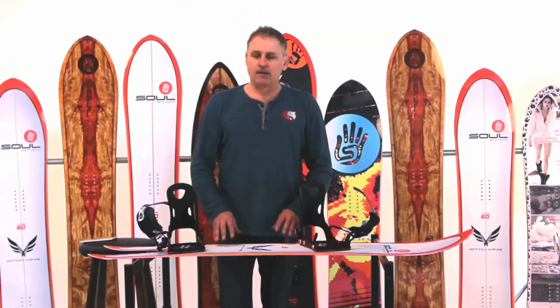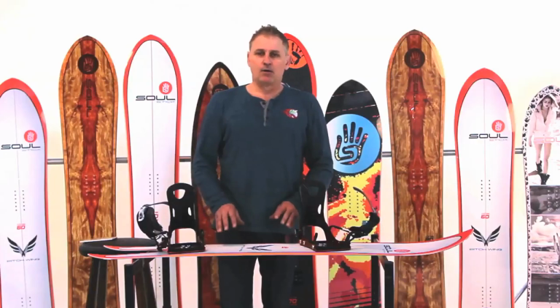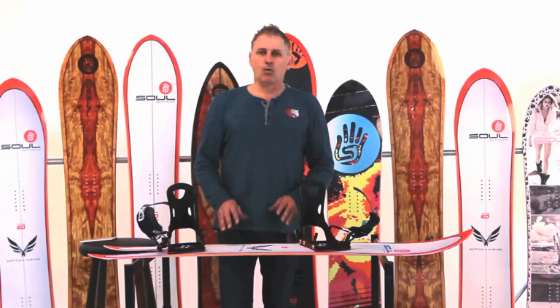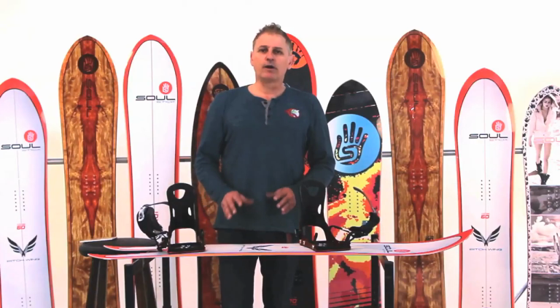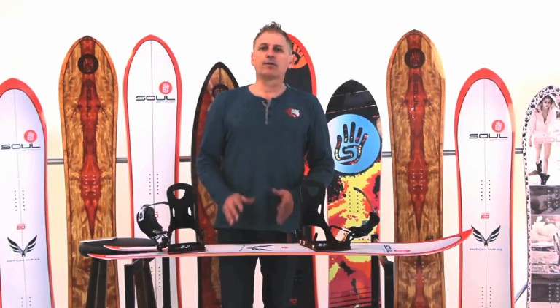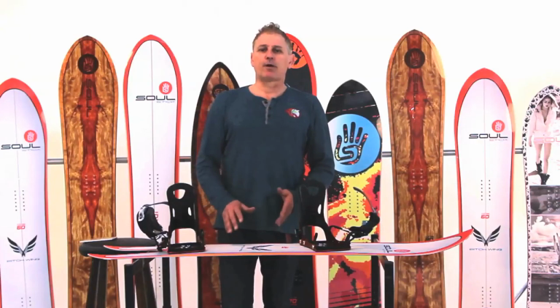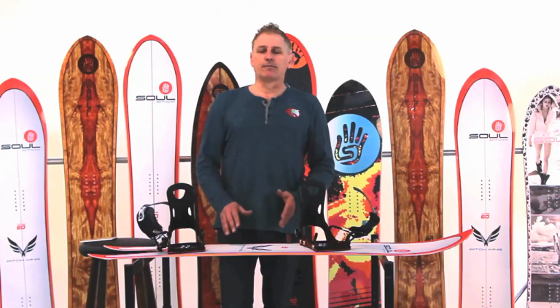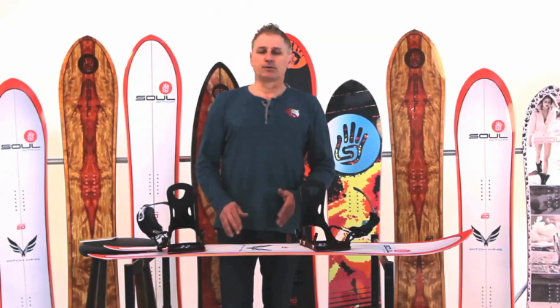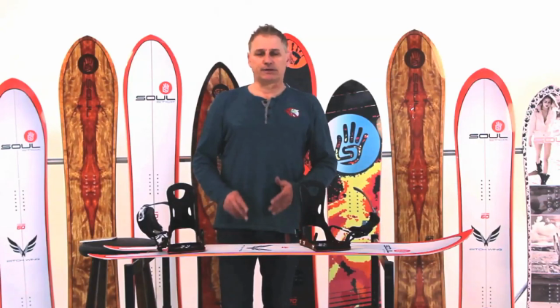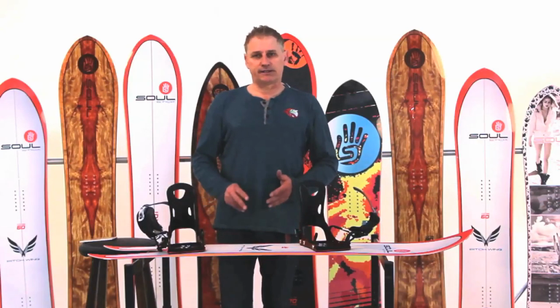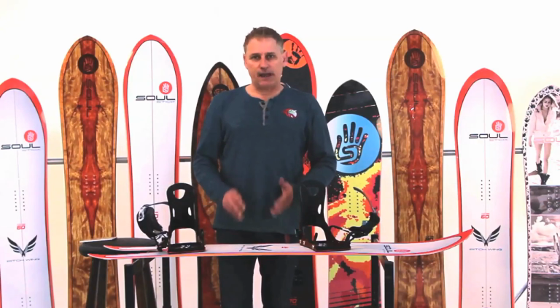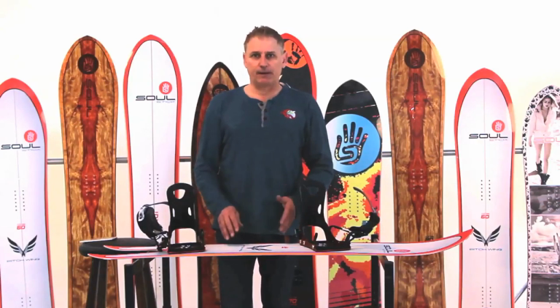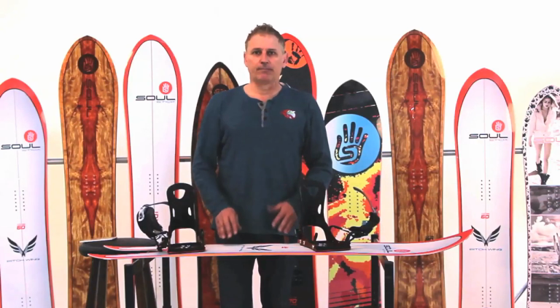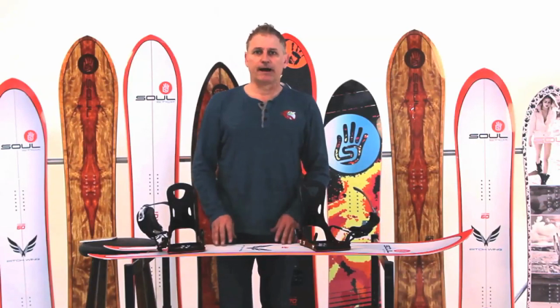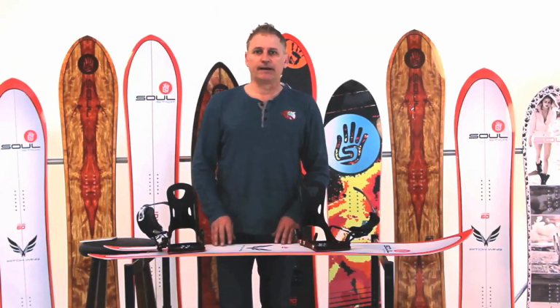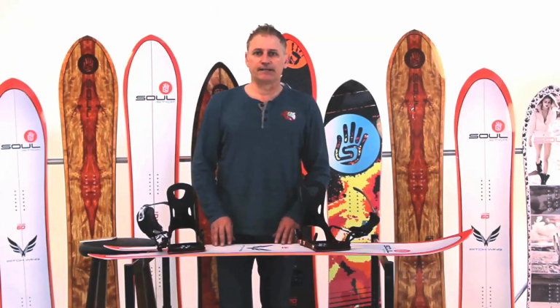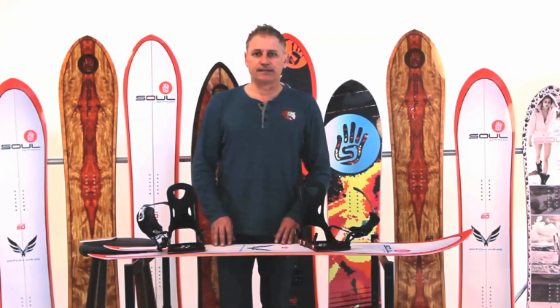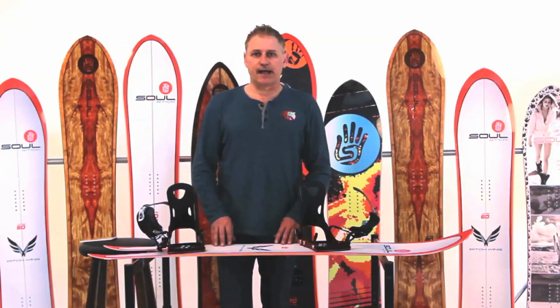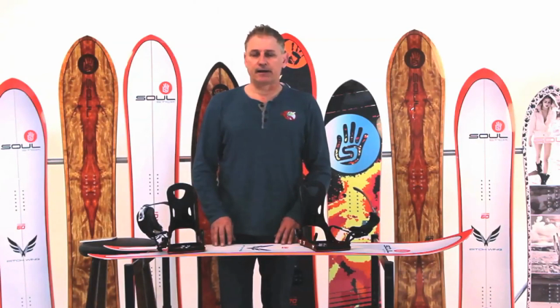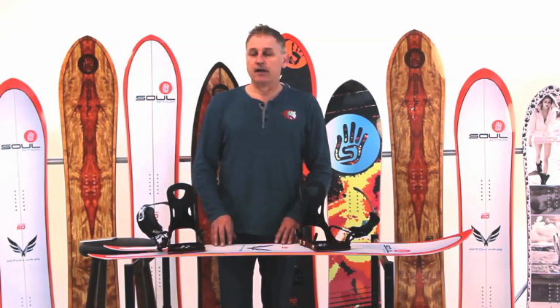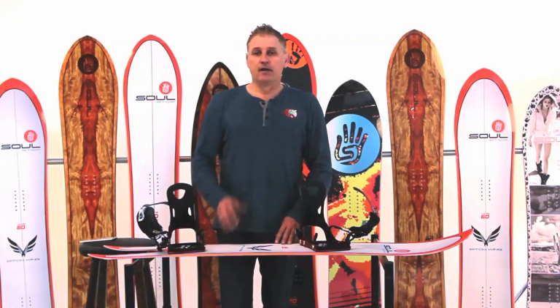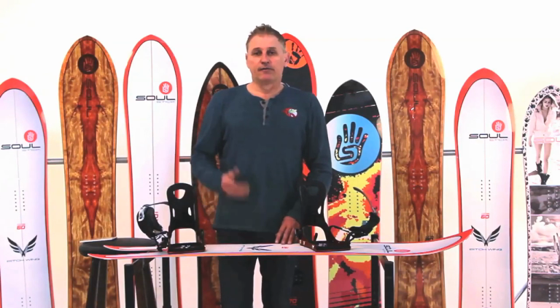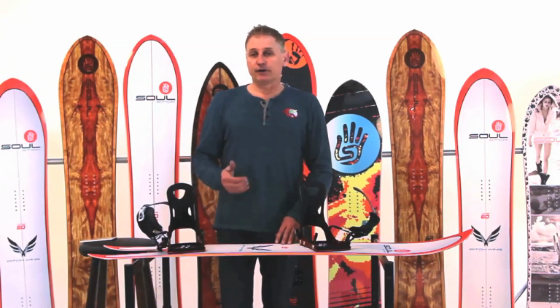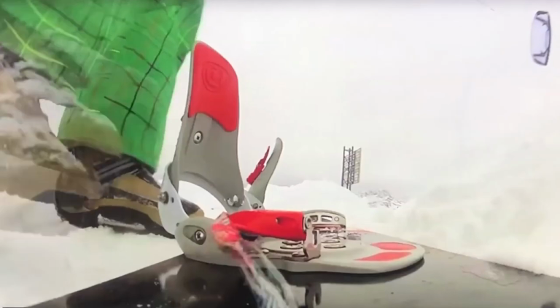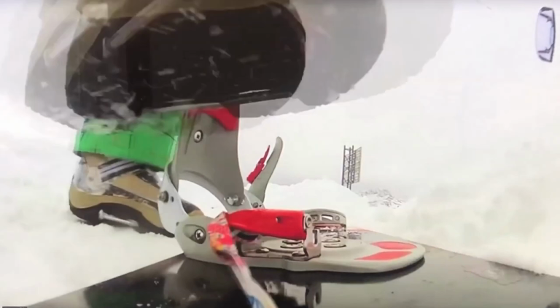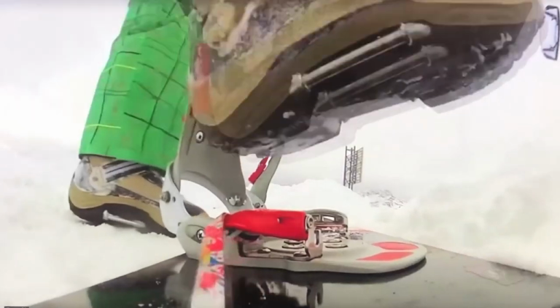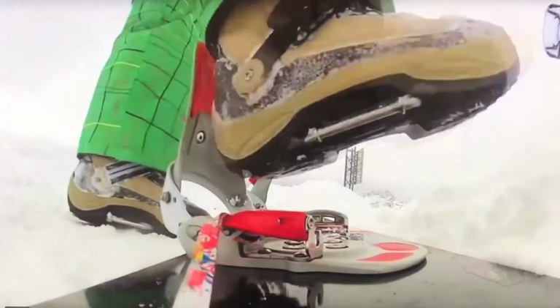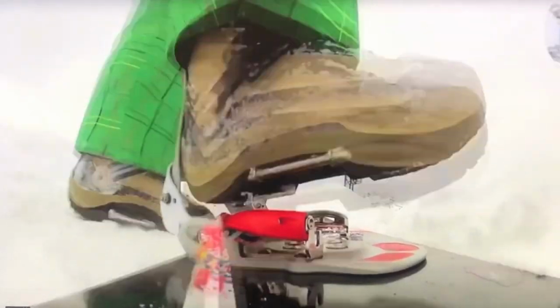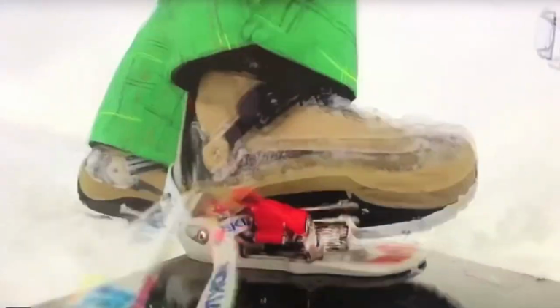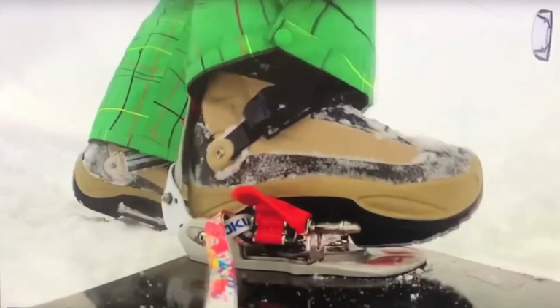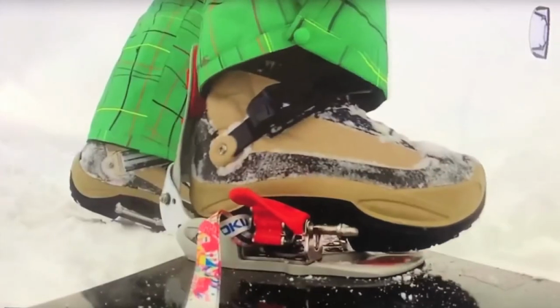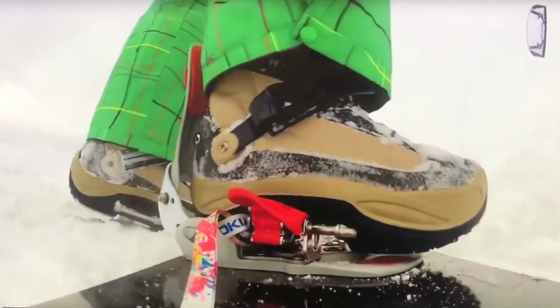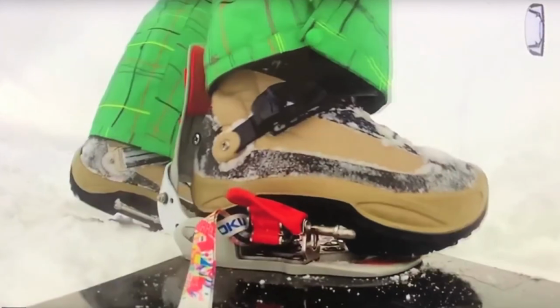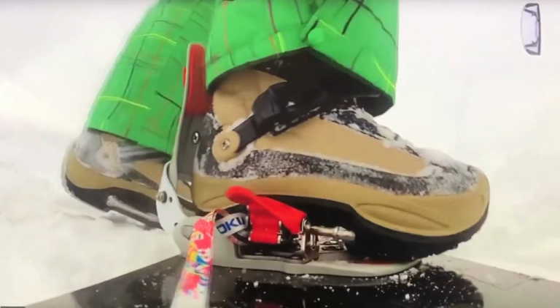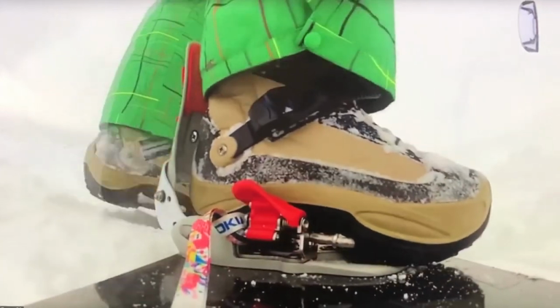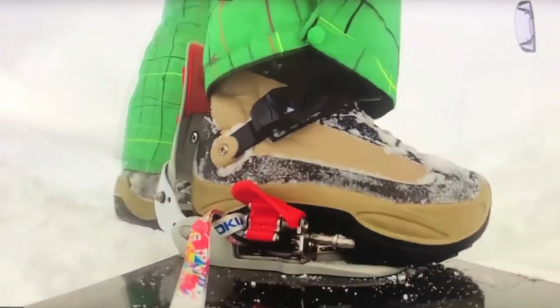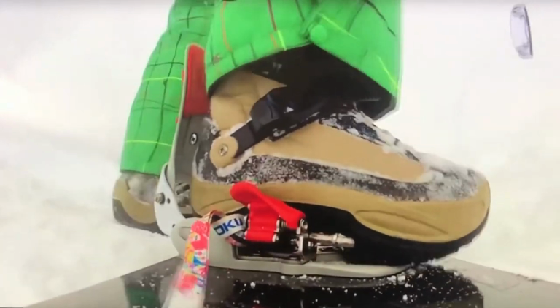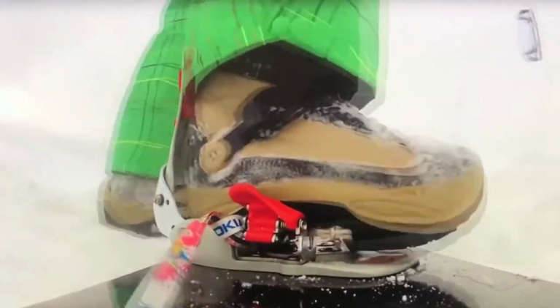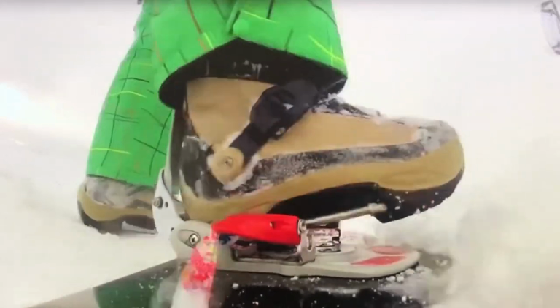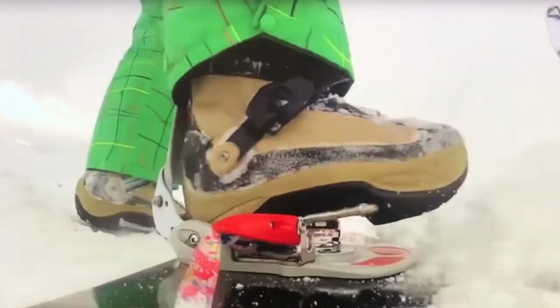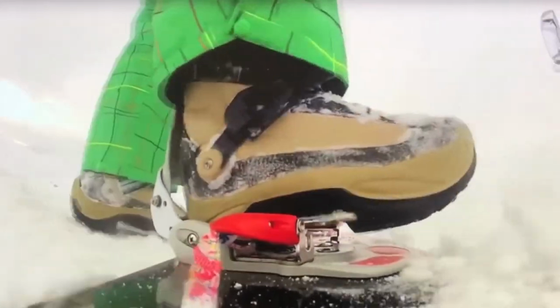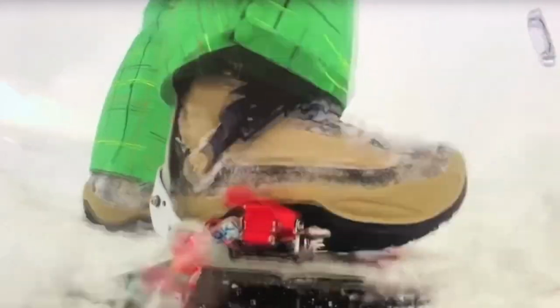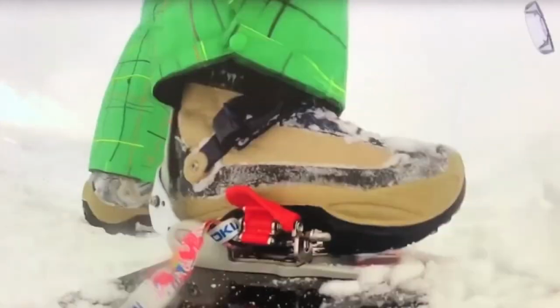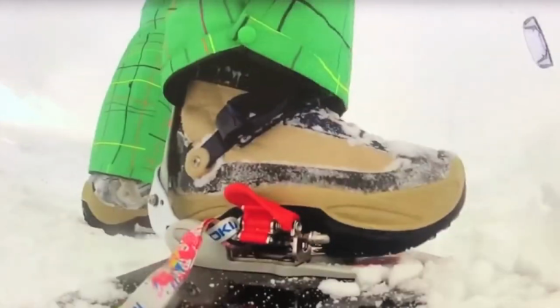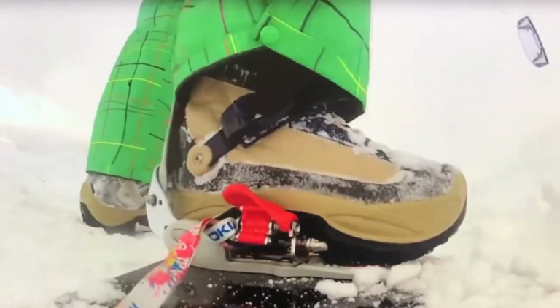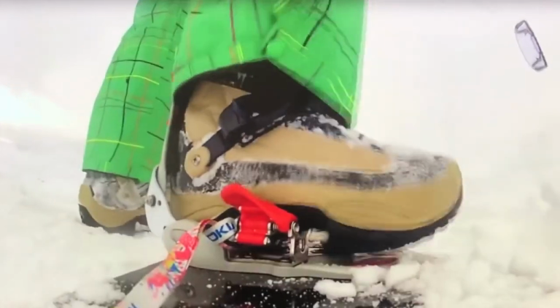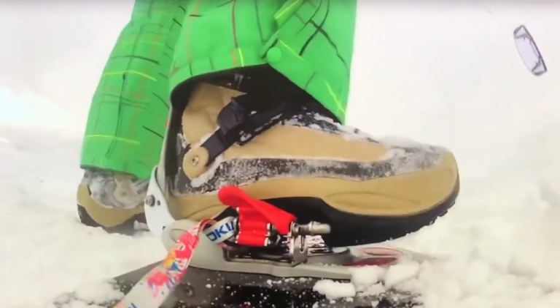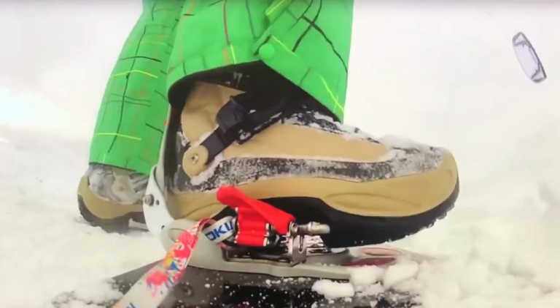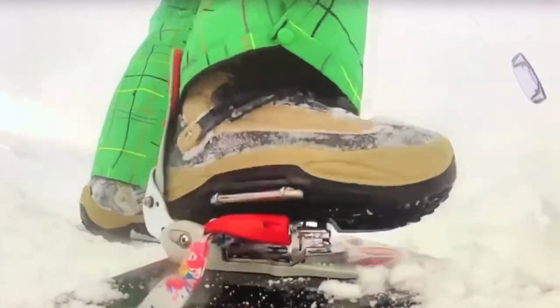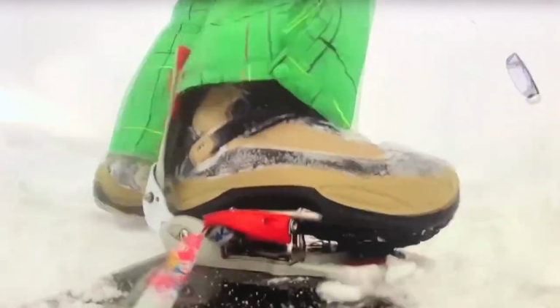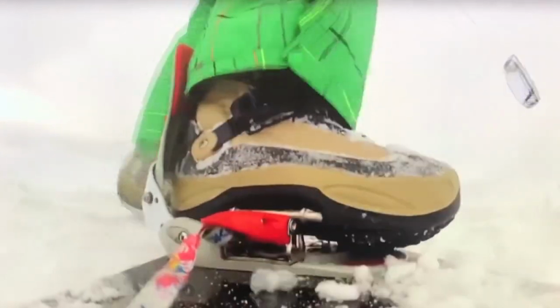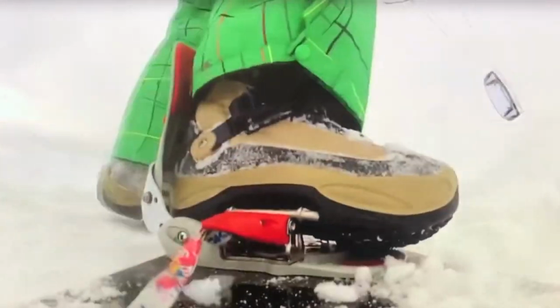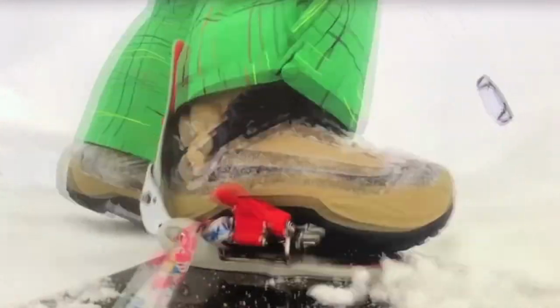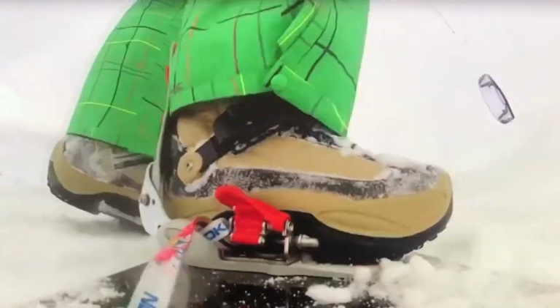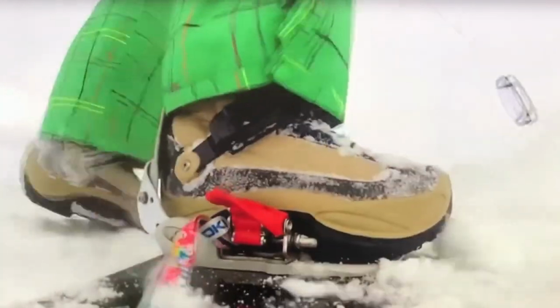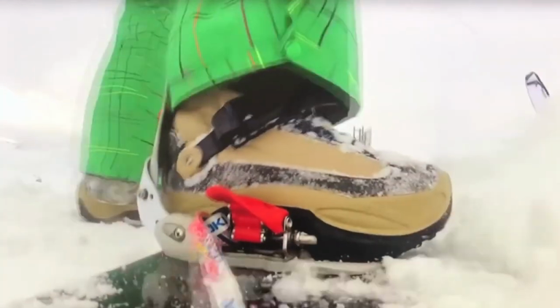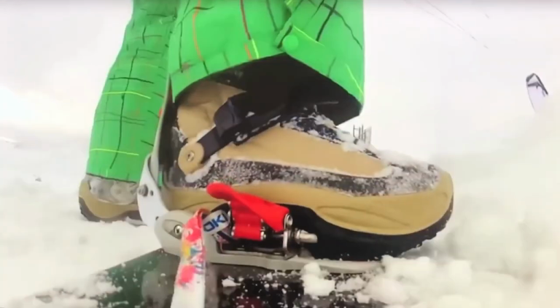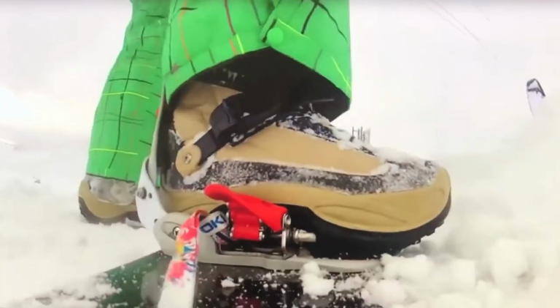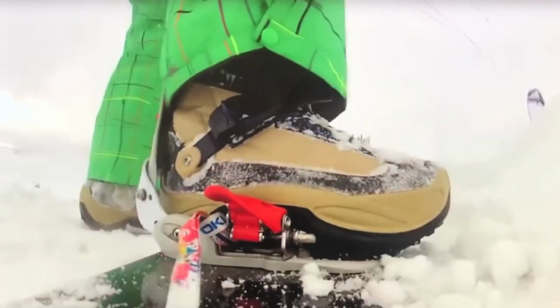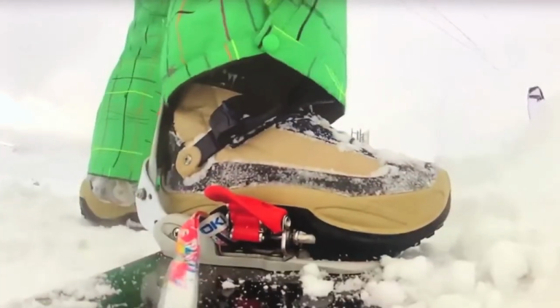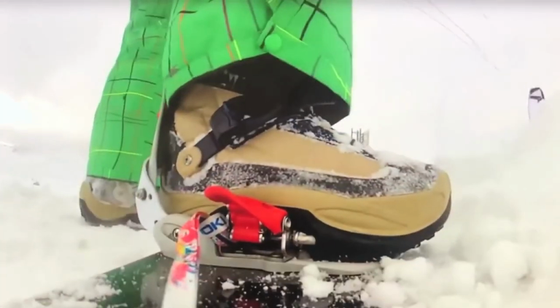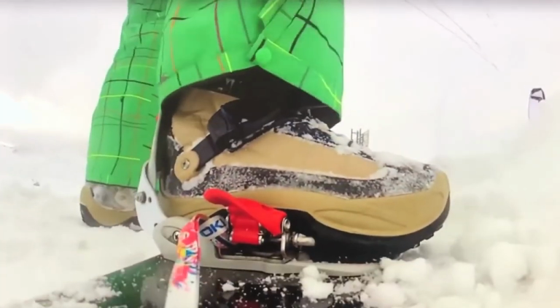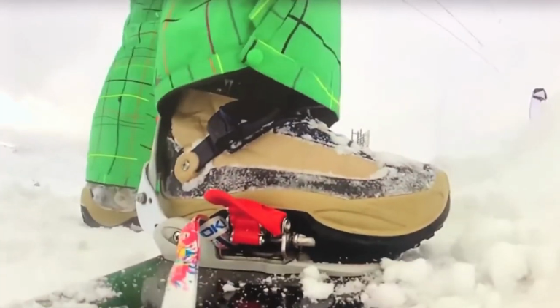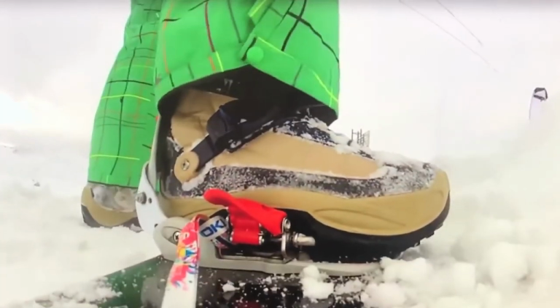One of the problems with stepping bindings is that, first of all, you have to buy the boot and binding as a unit. Only one kind of boot fits in that kind of binding.